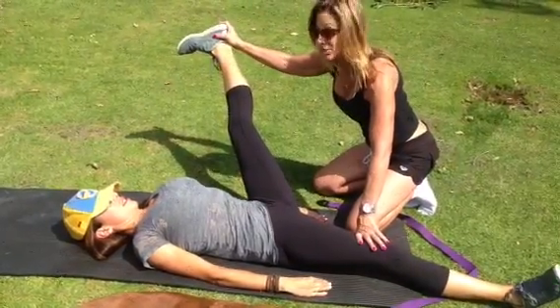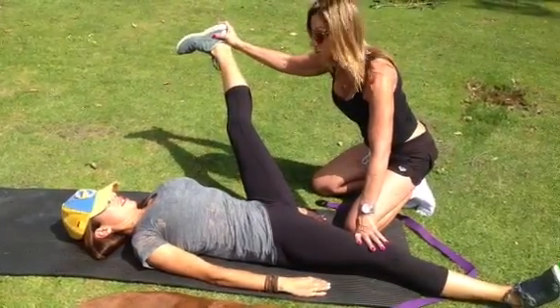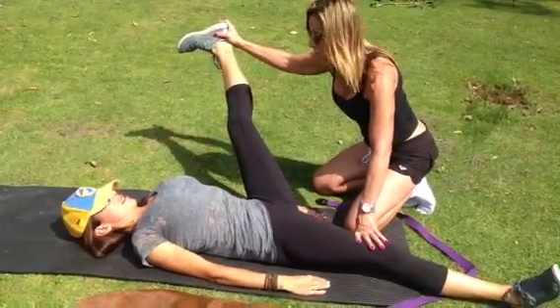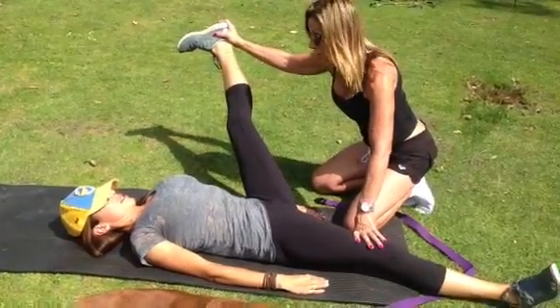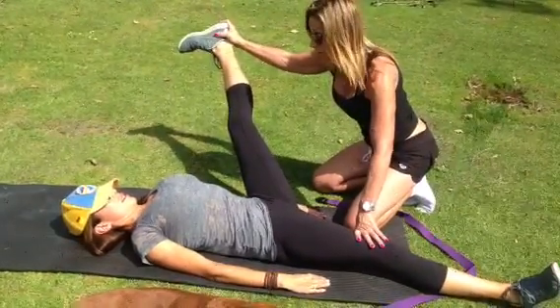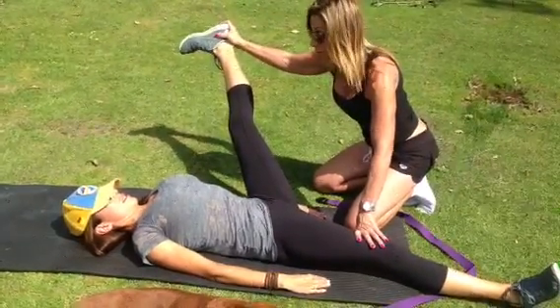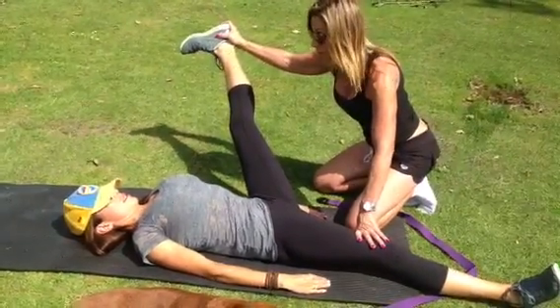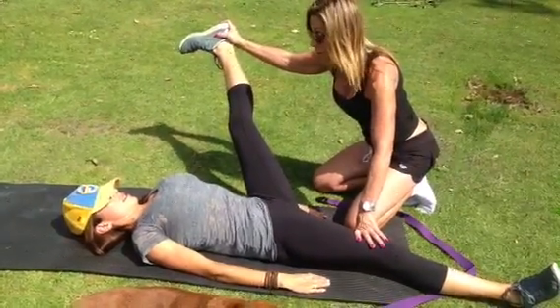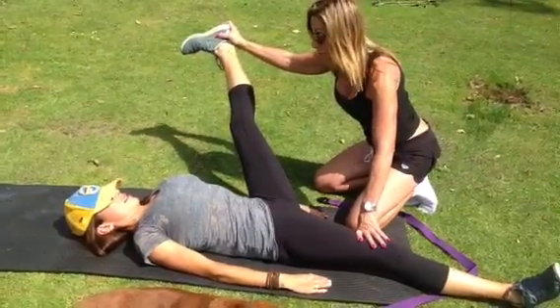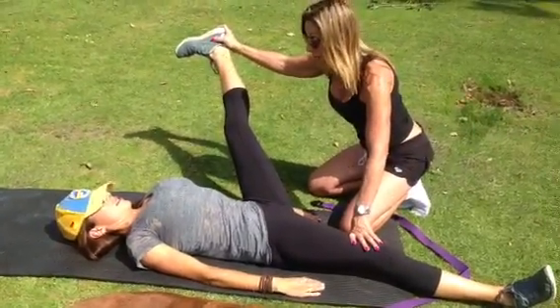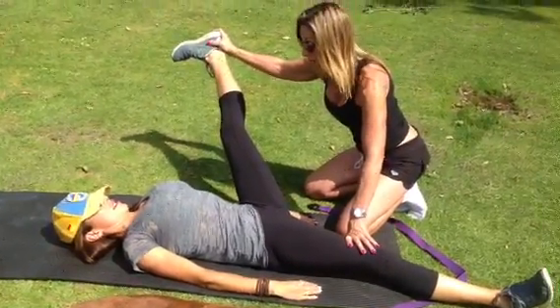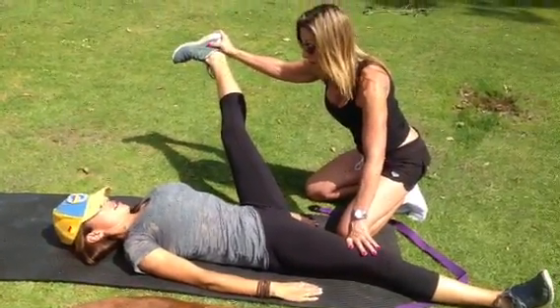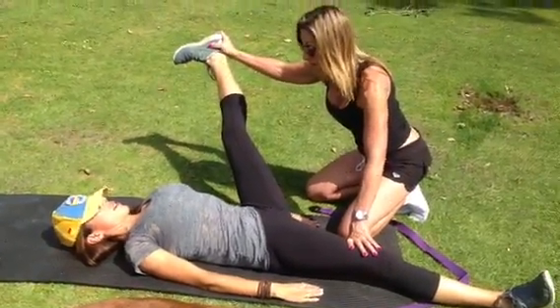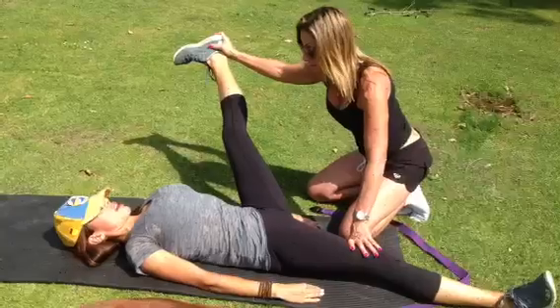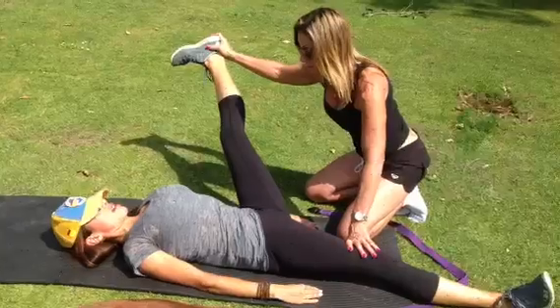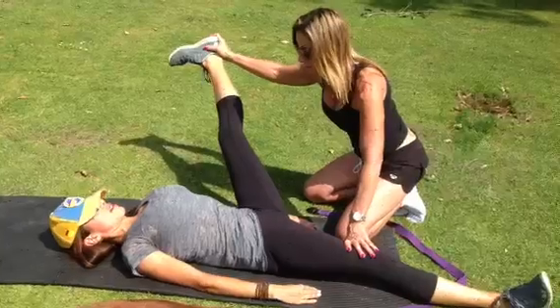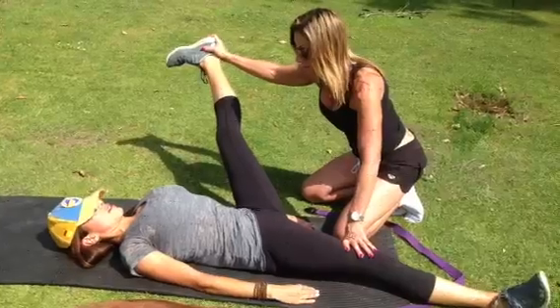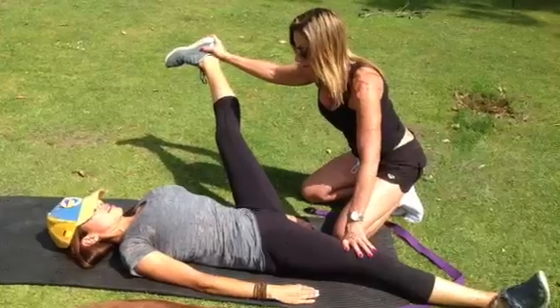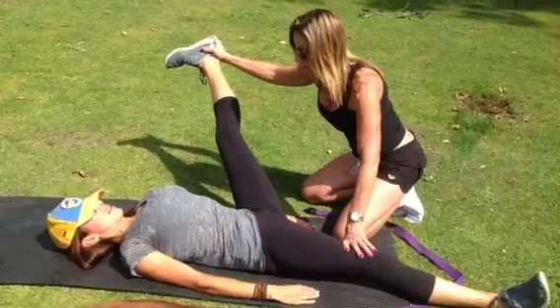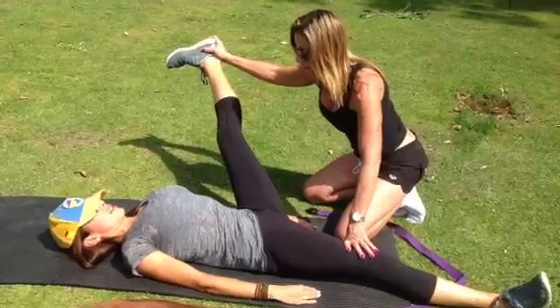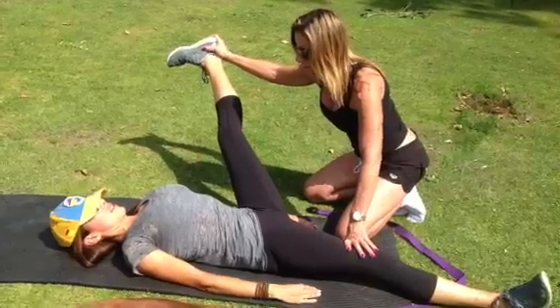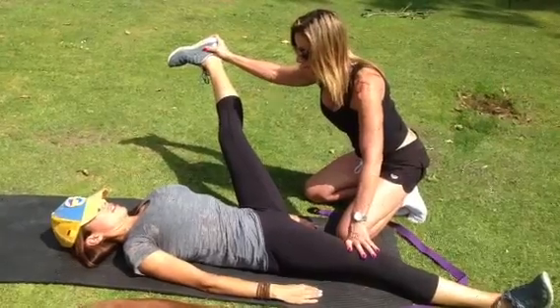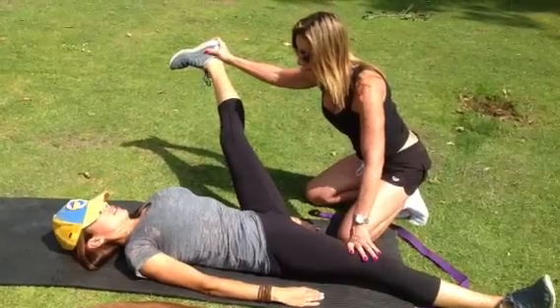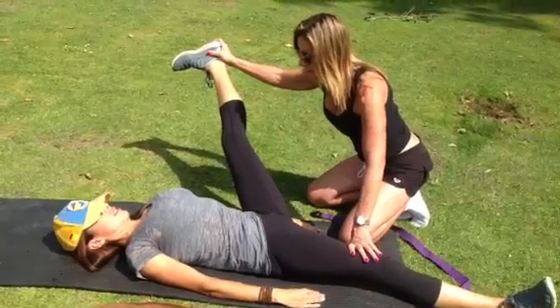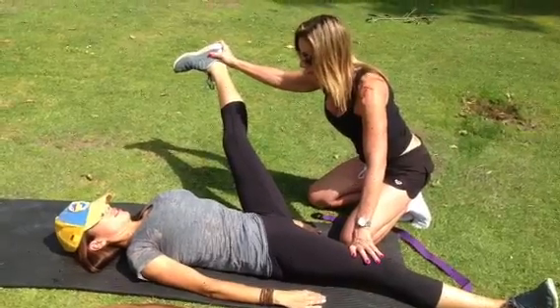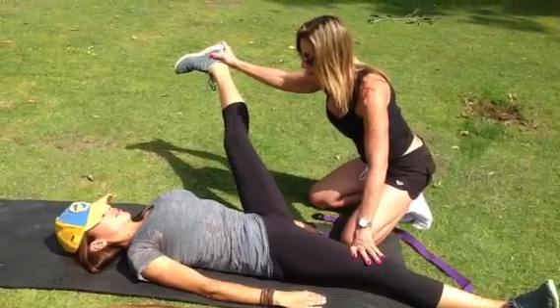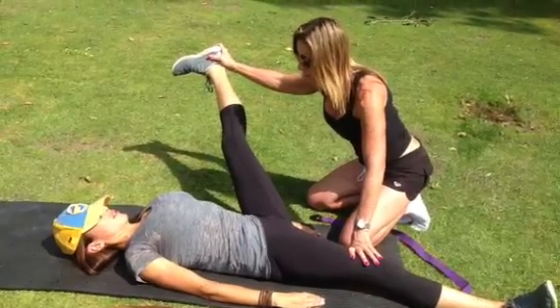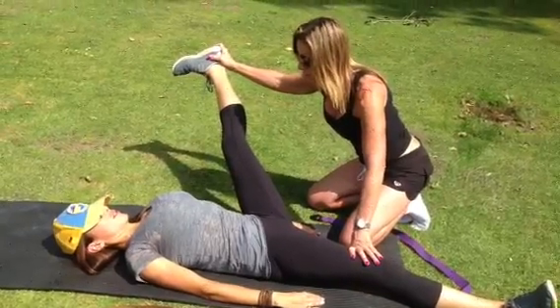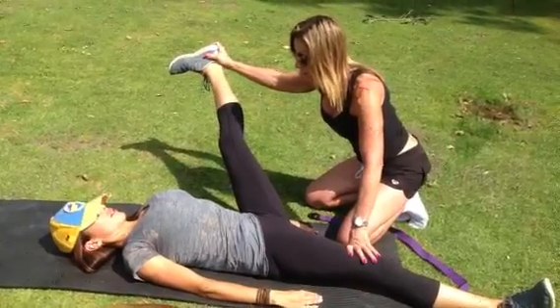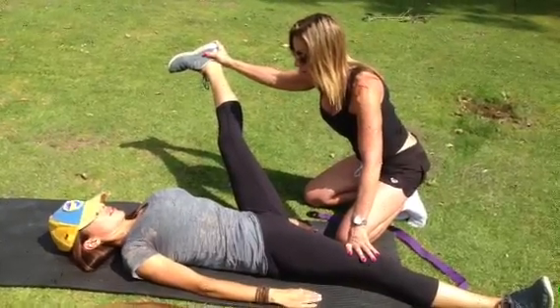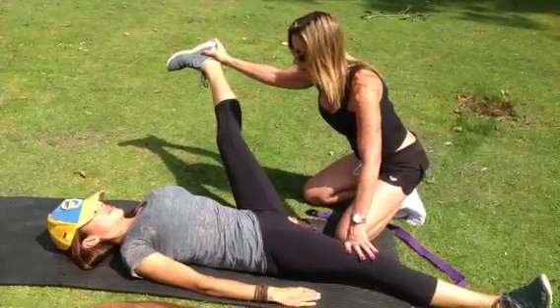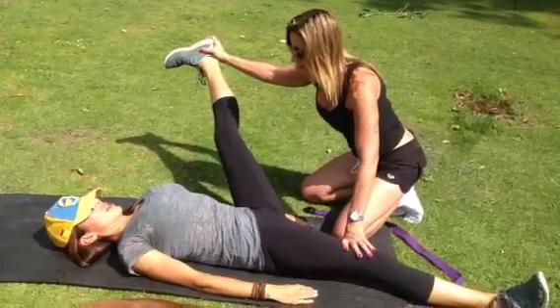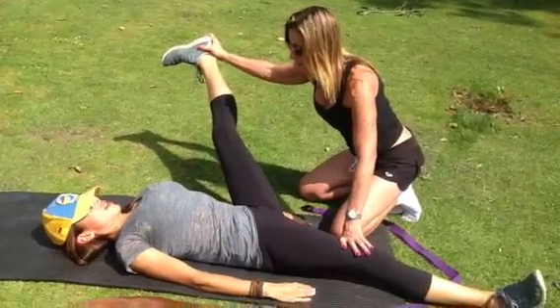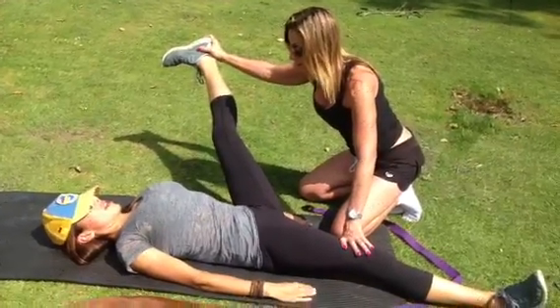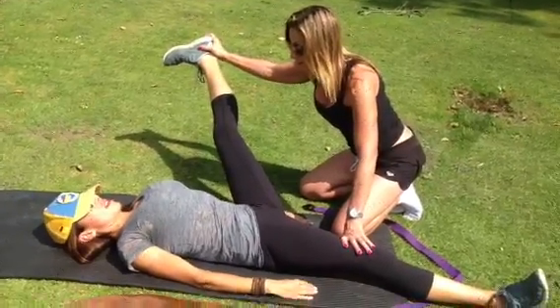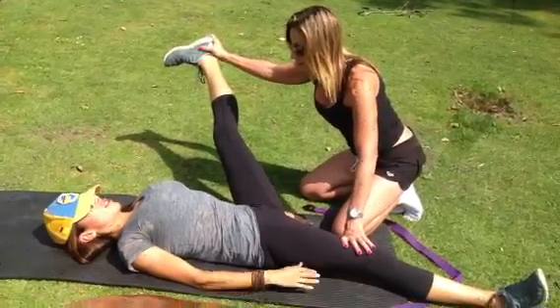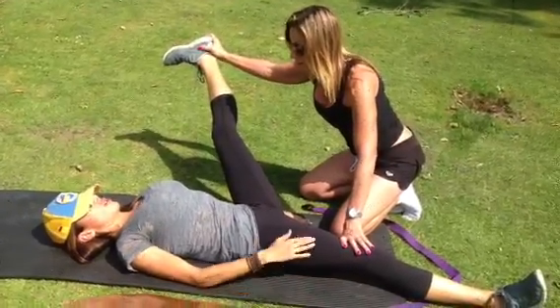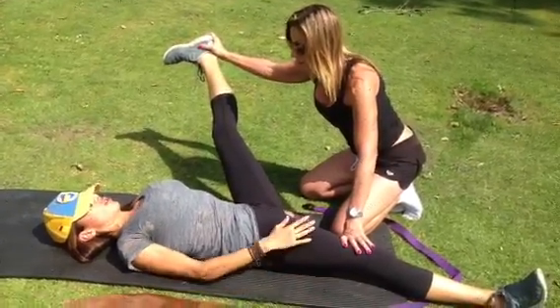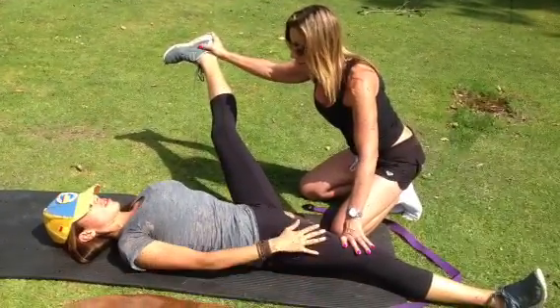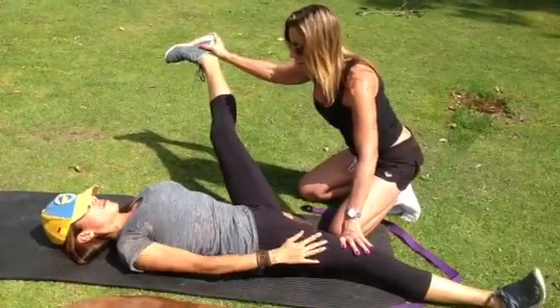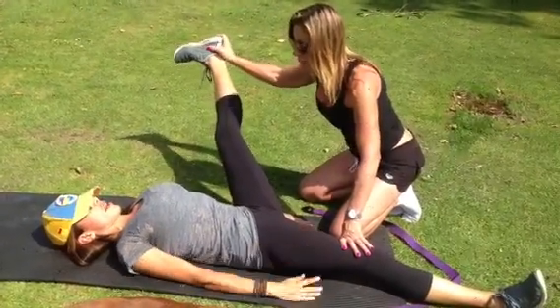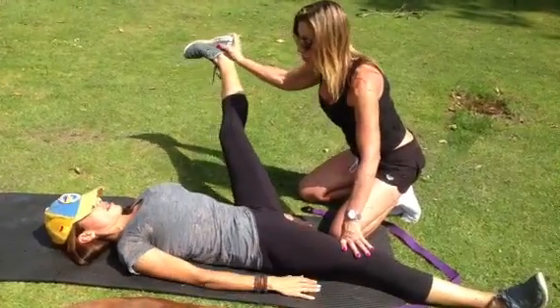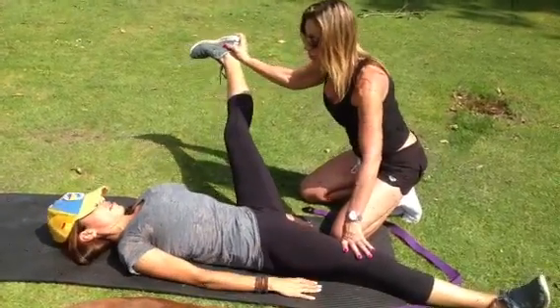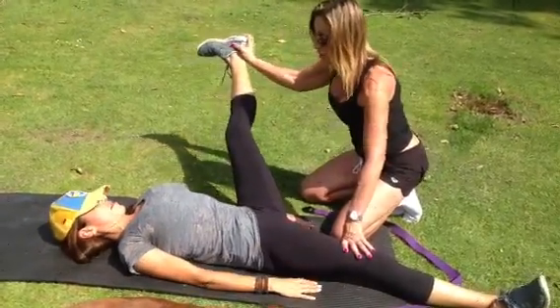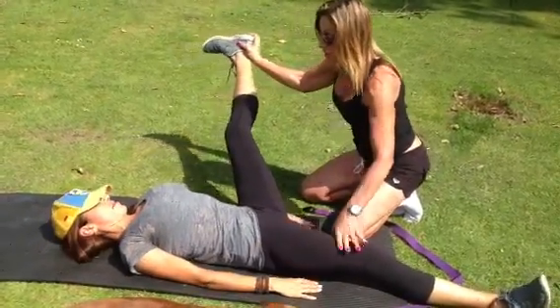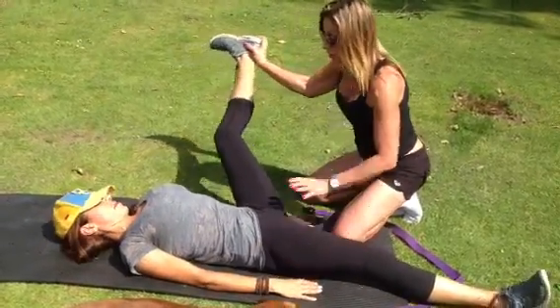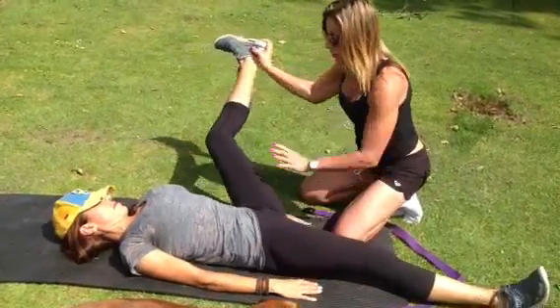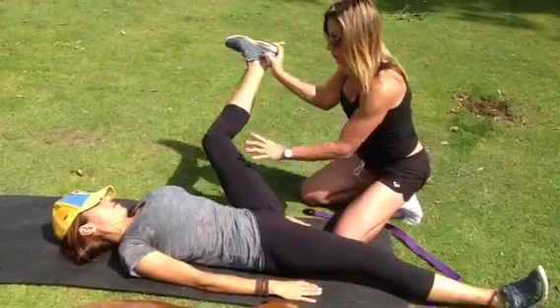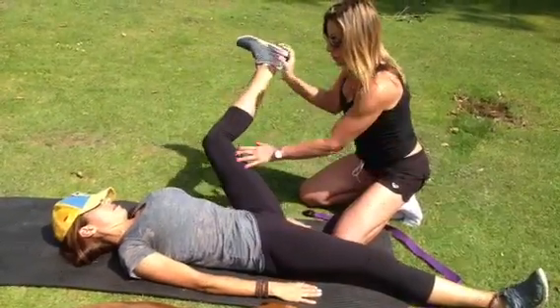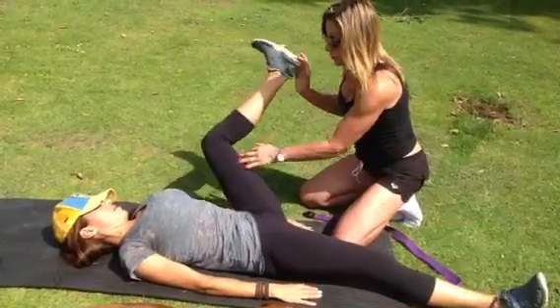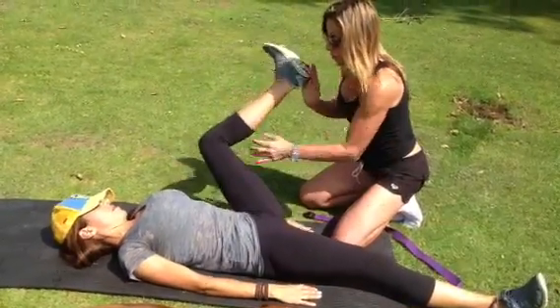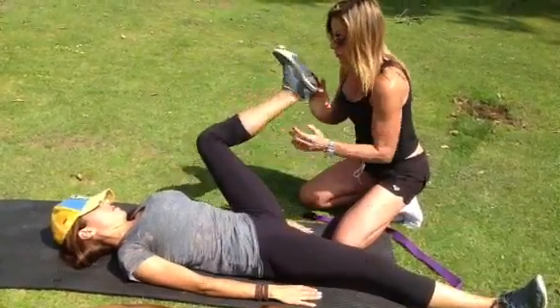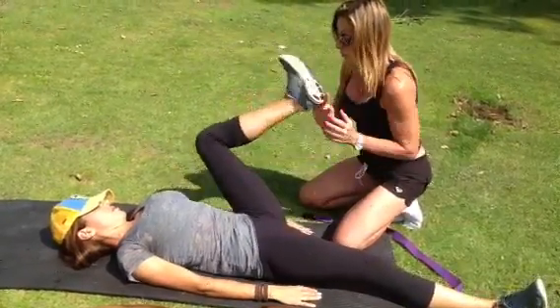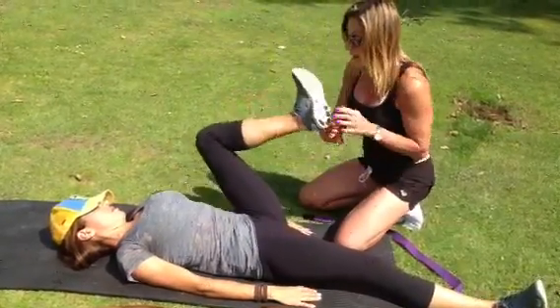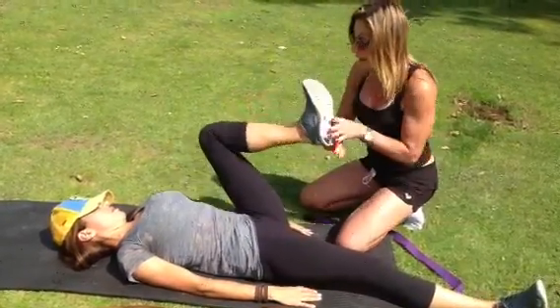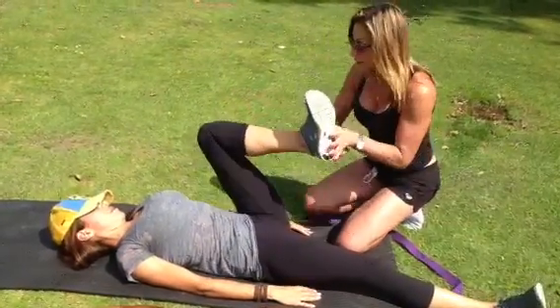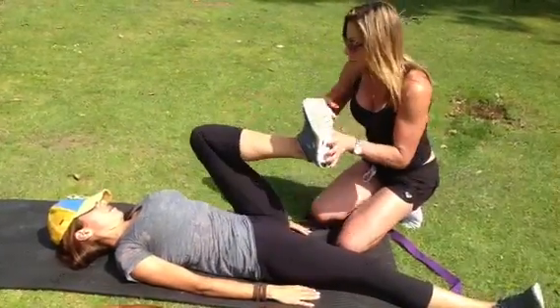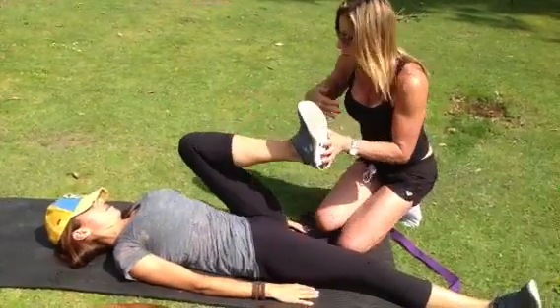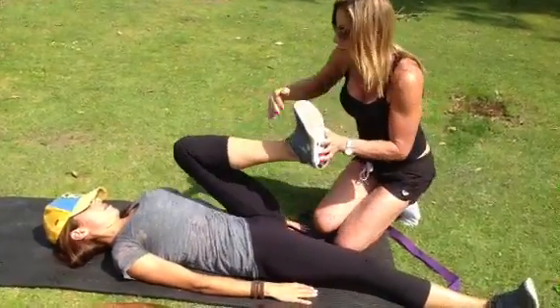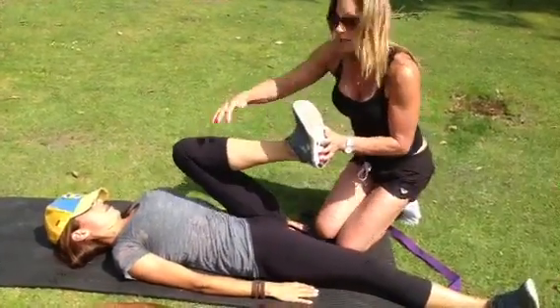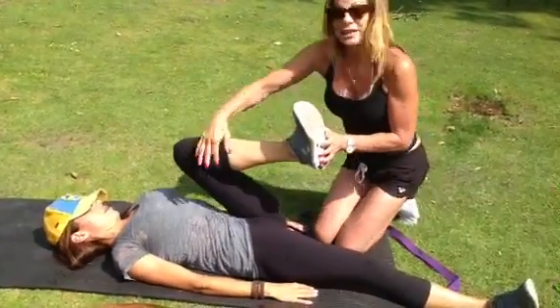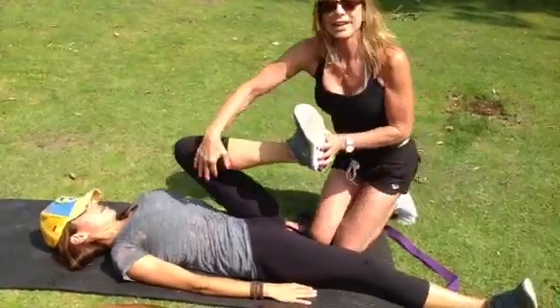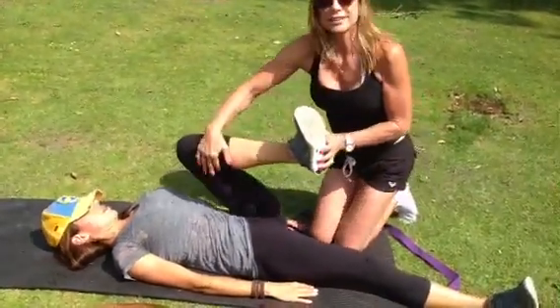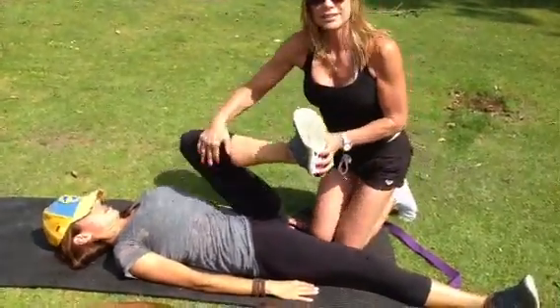And then we did a little out to the side thing with the hamstring. This is really good for your lower back. Are you breathing, Mario? Hamstring, glute, lower back — all connected.